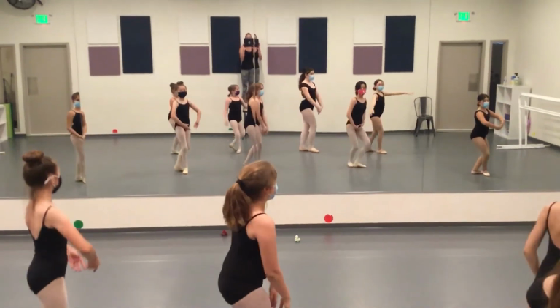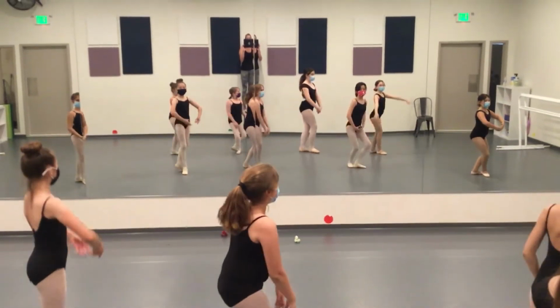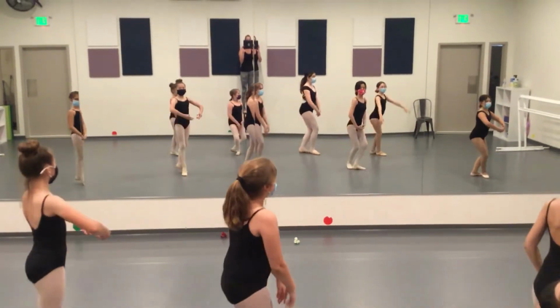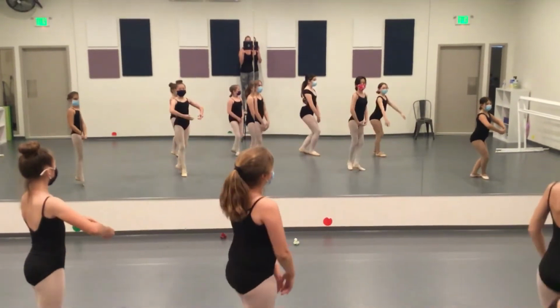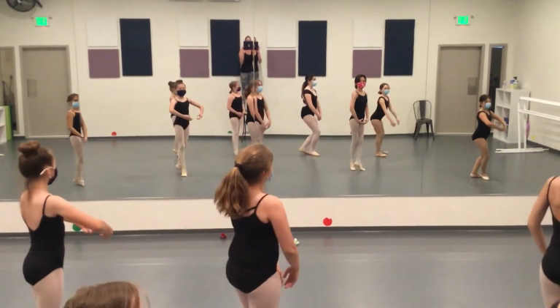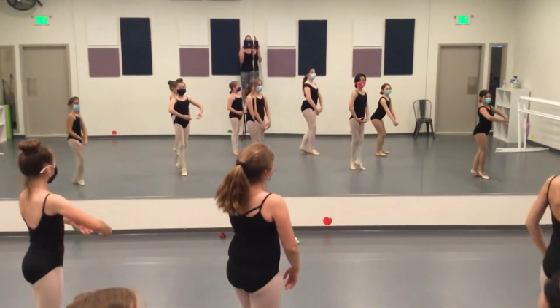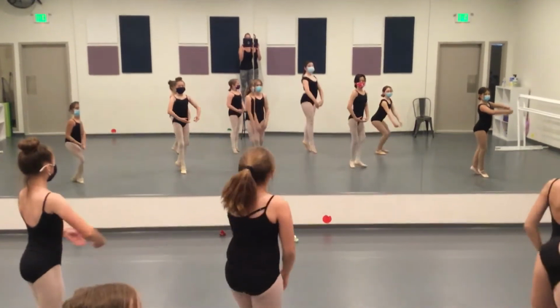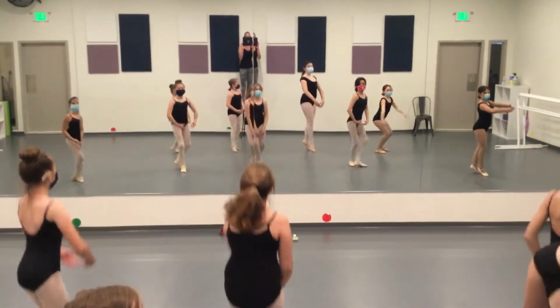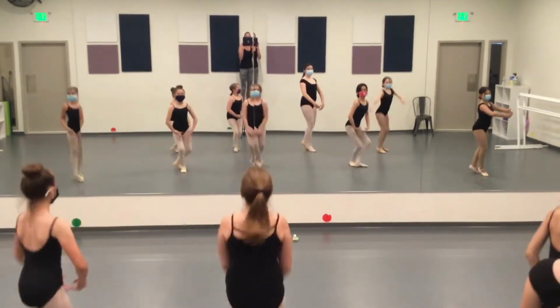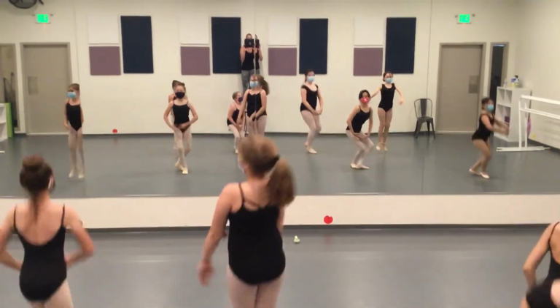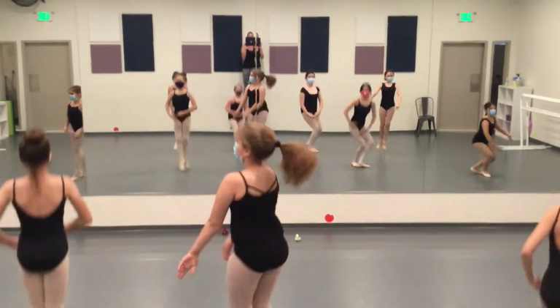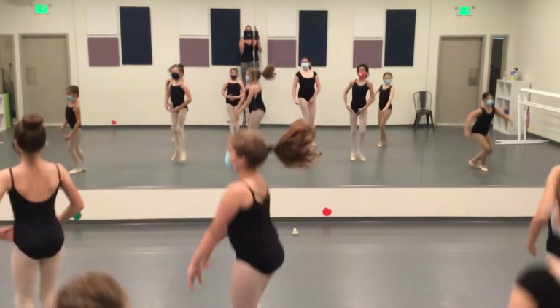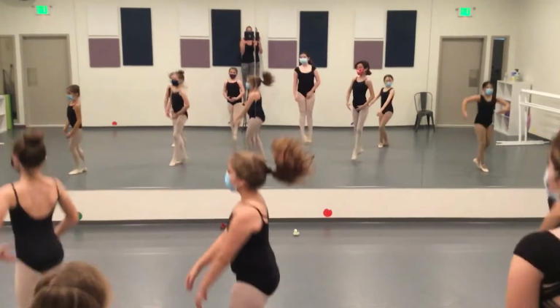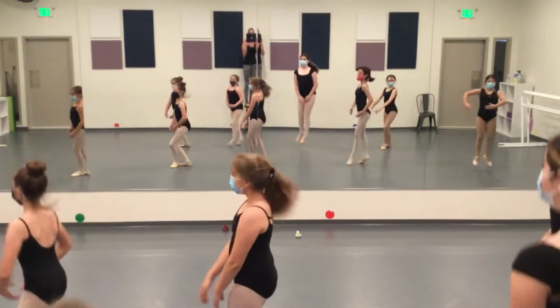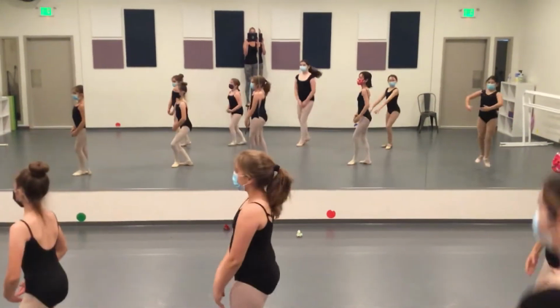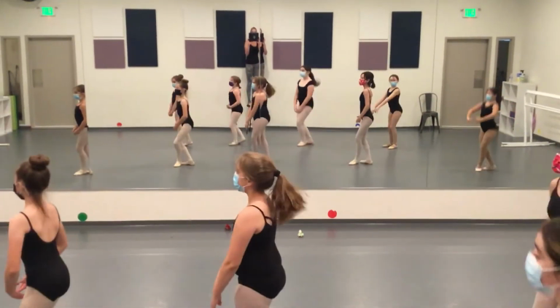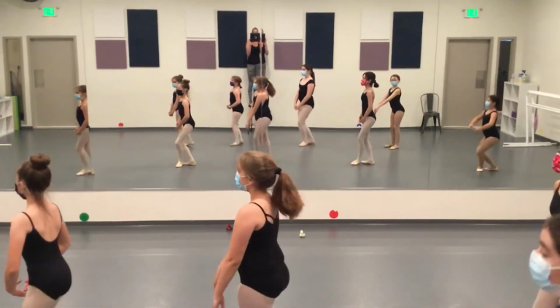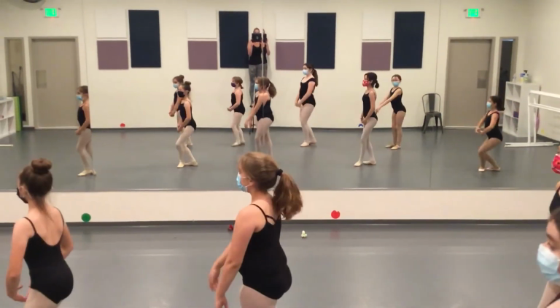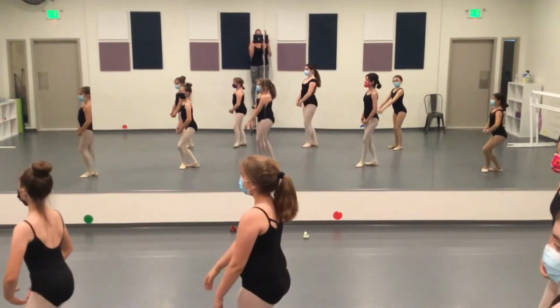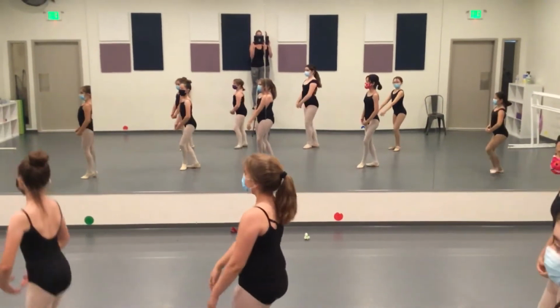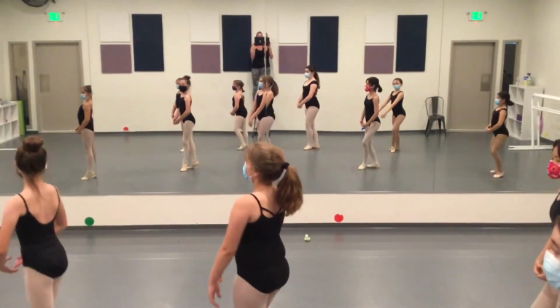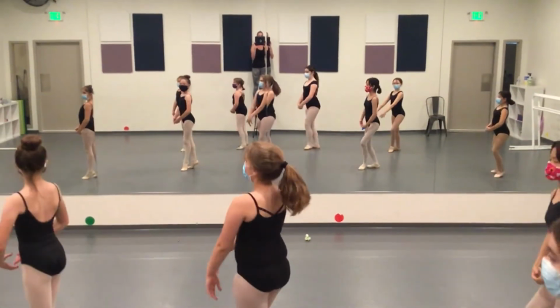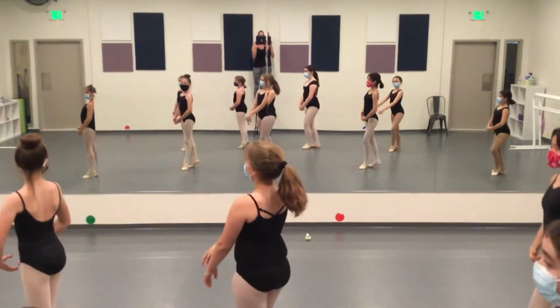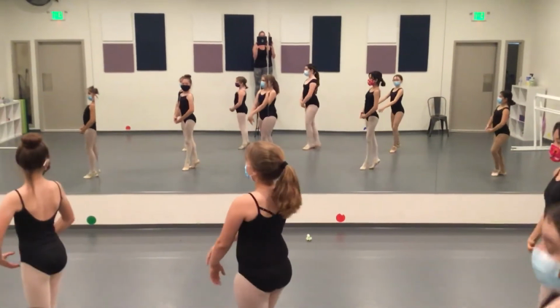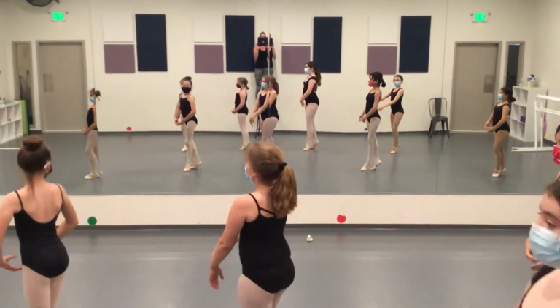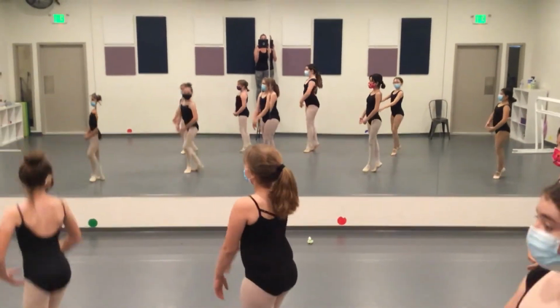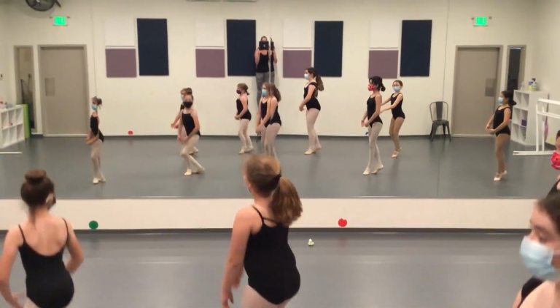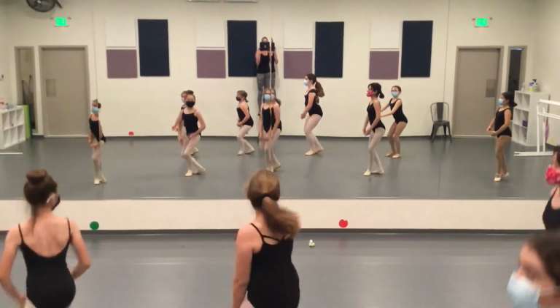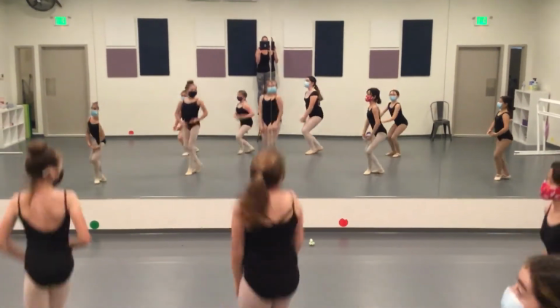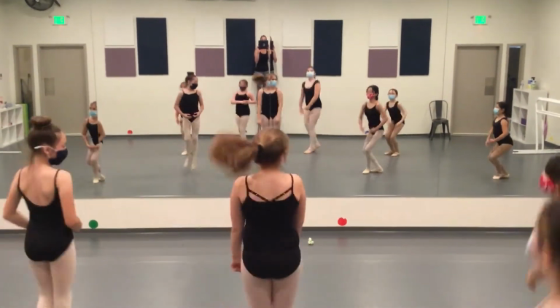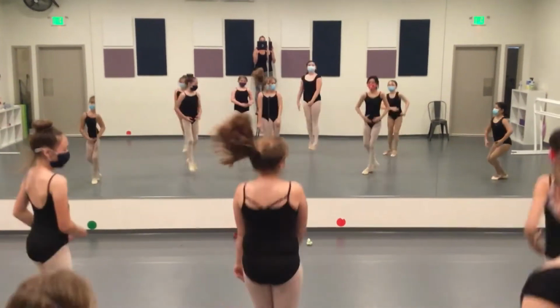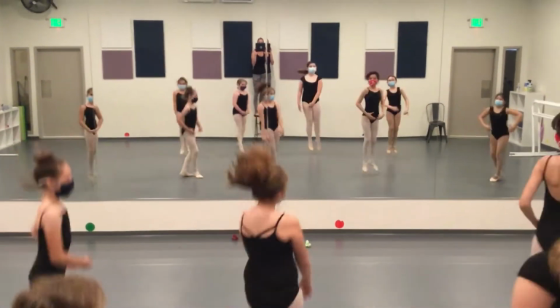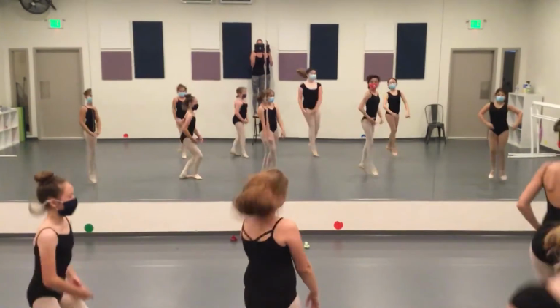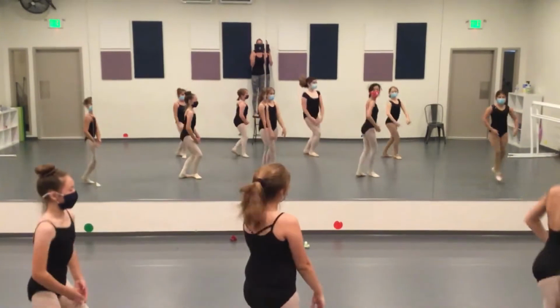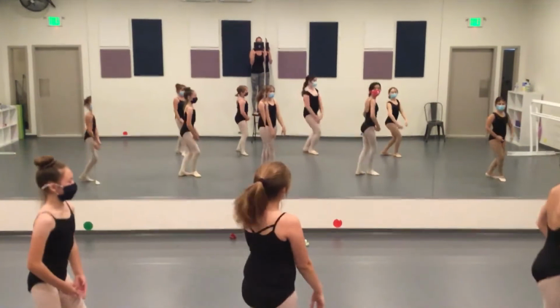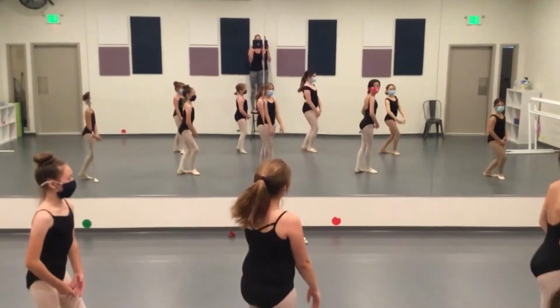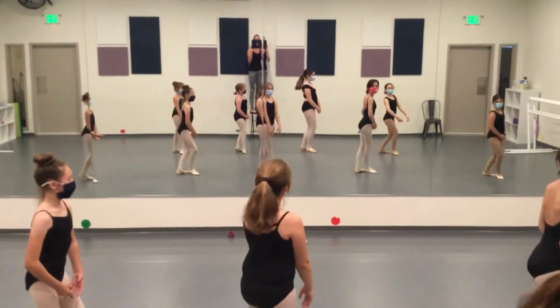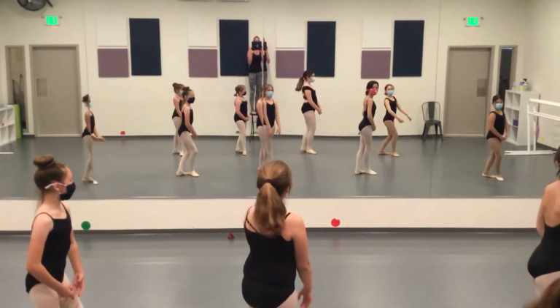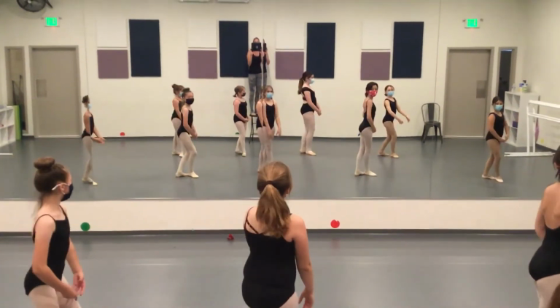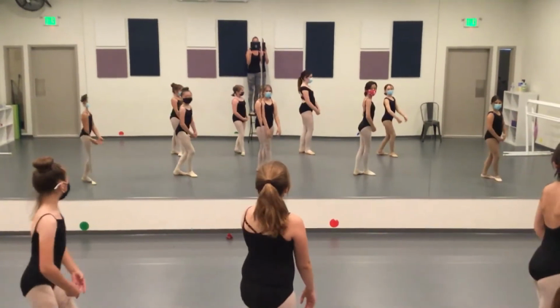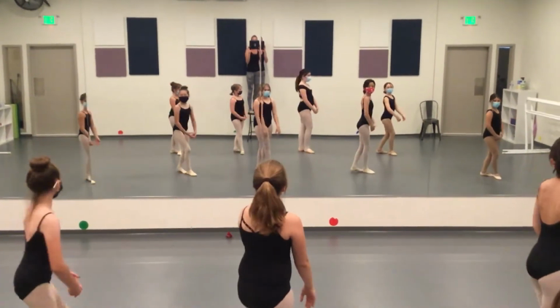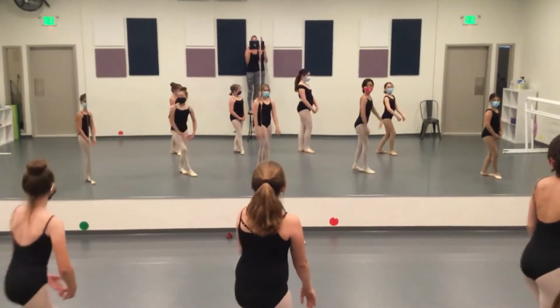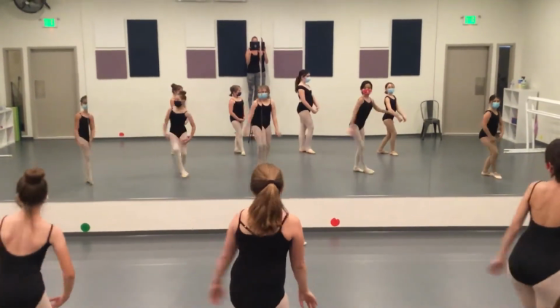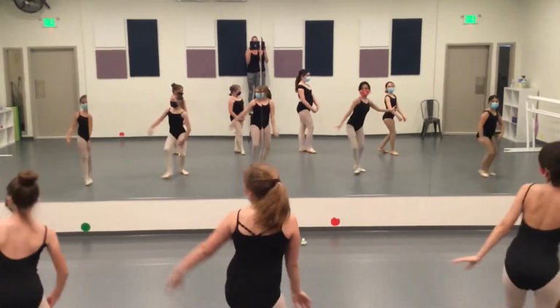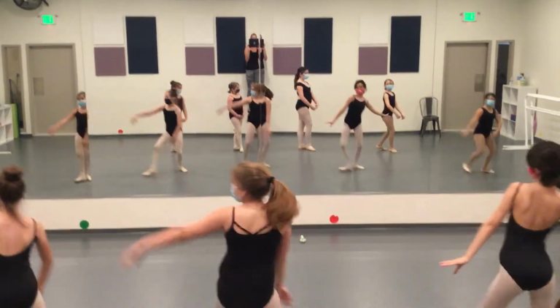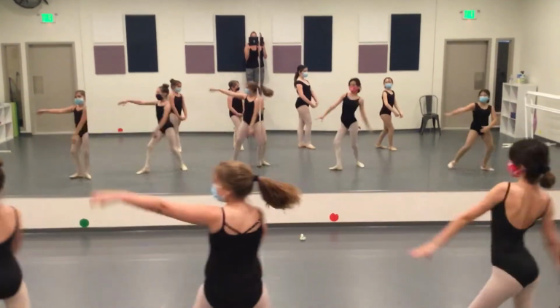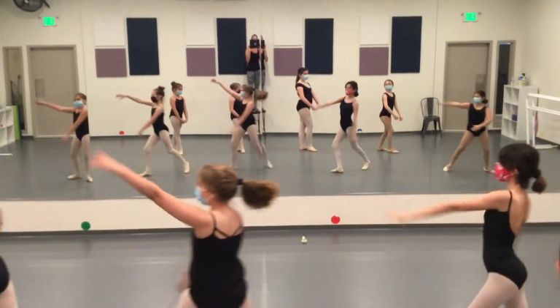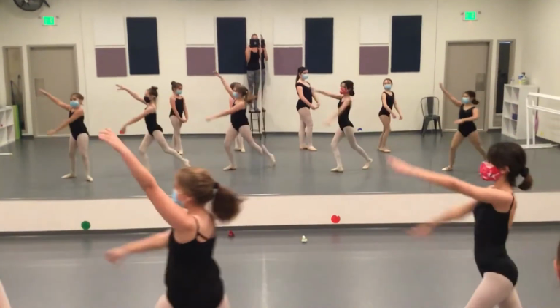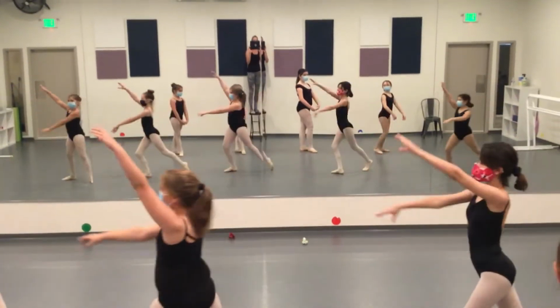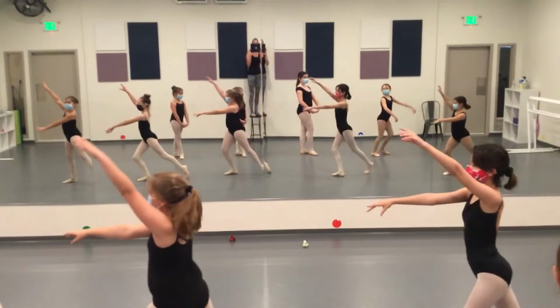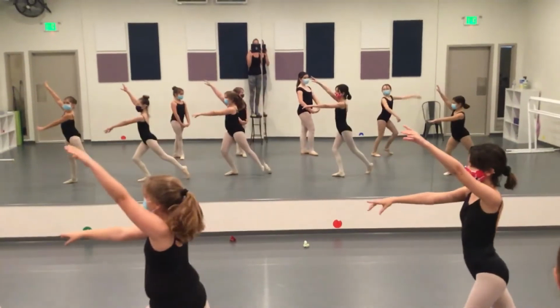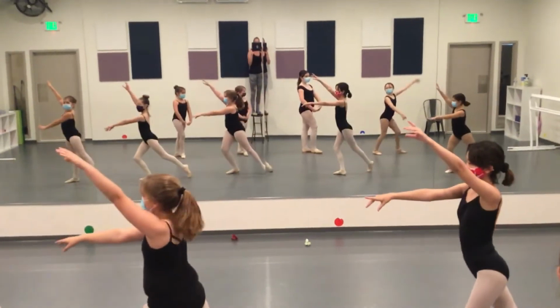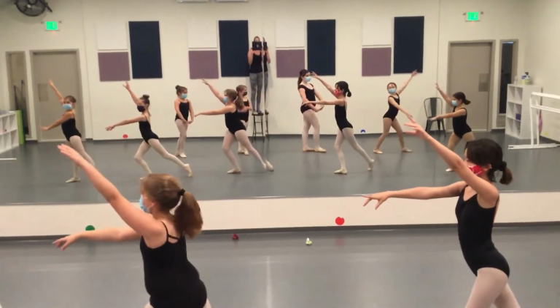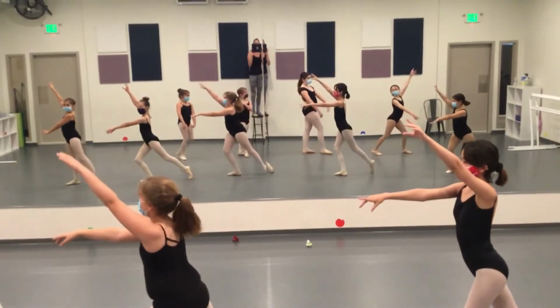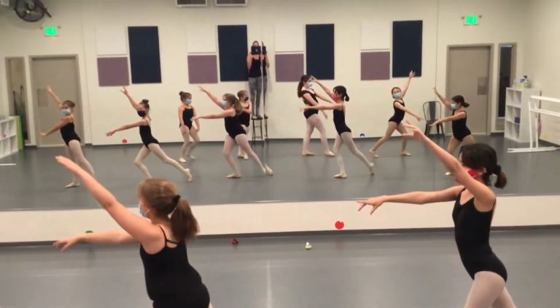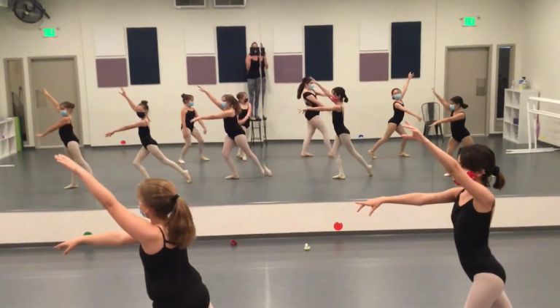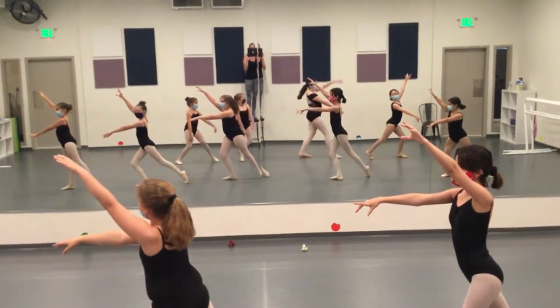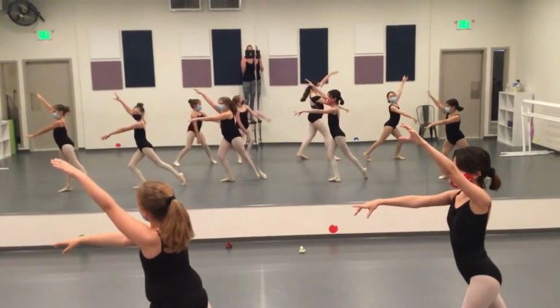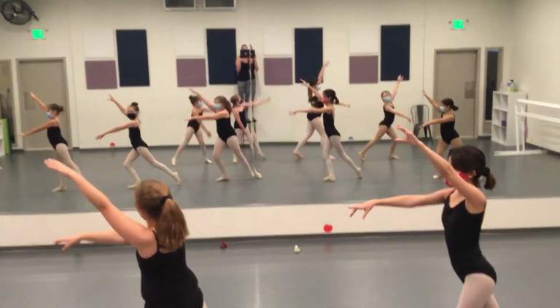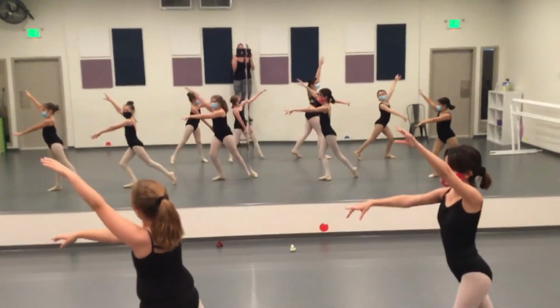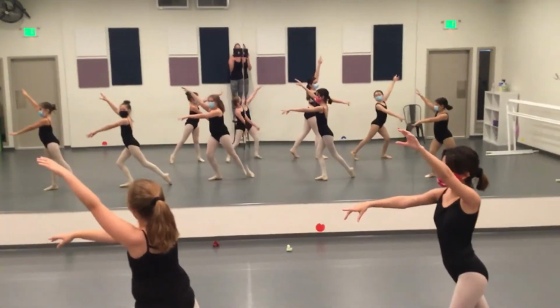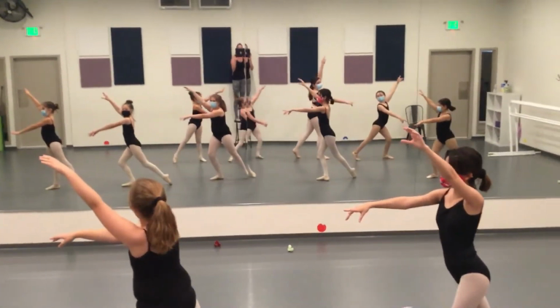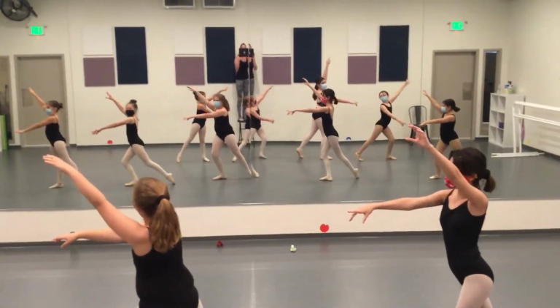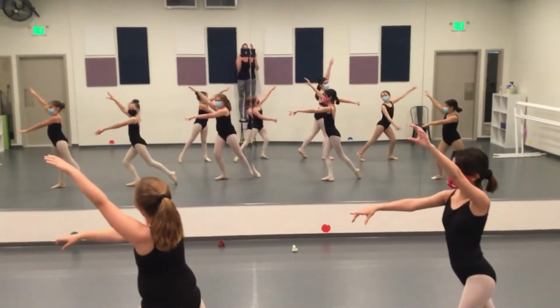Up and change, up and change. Front line, back line, front line.